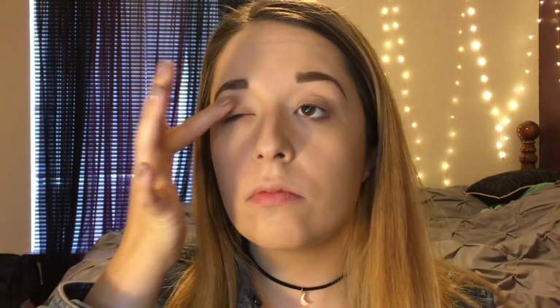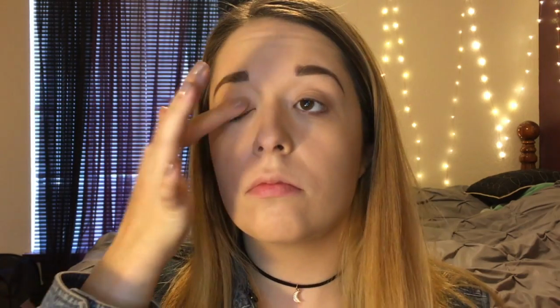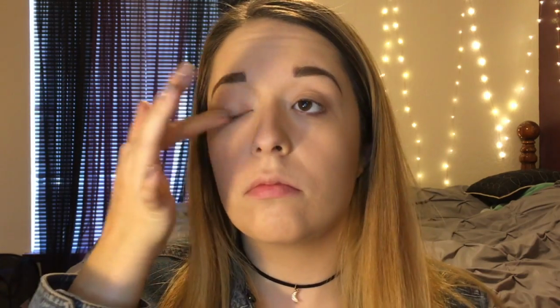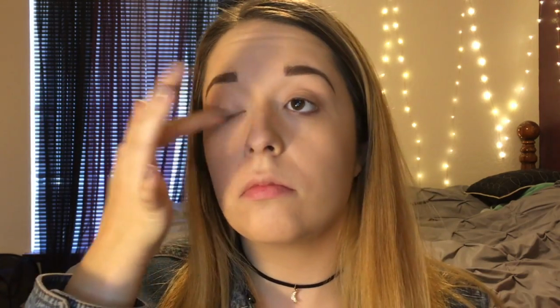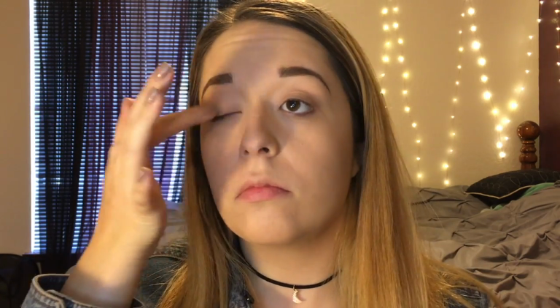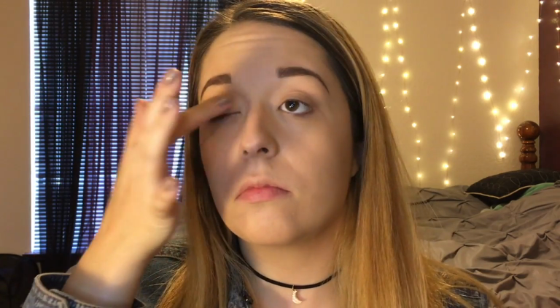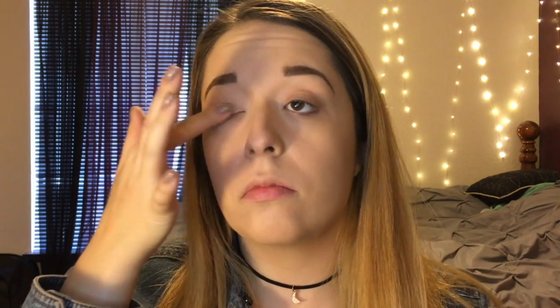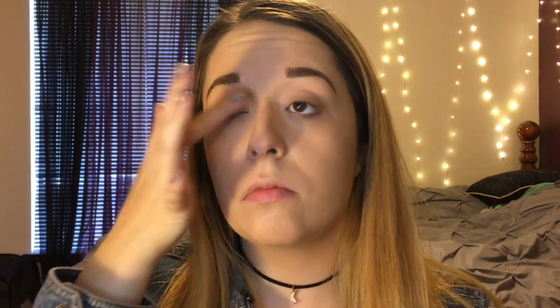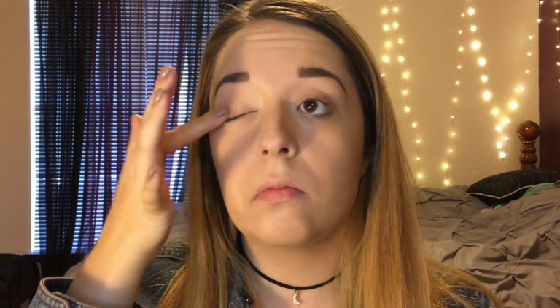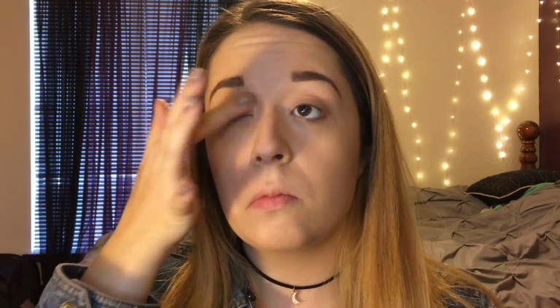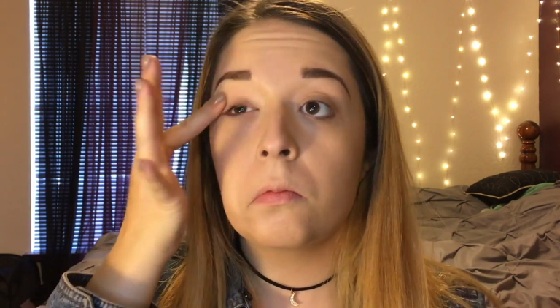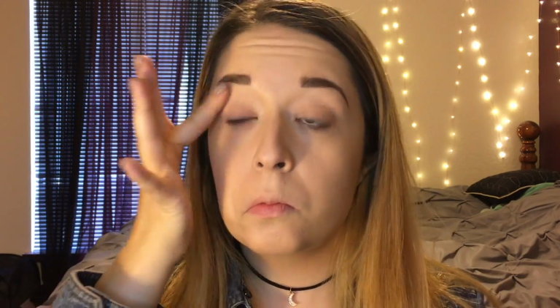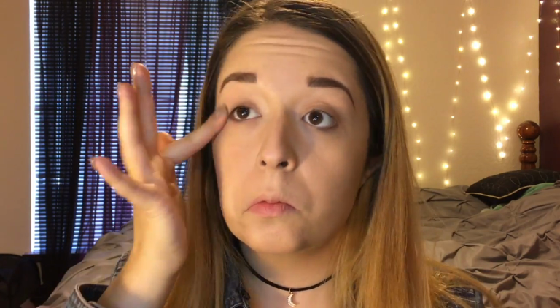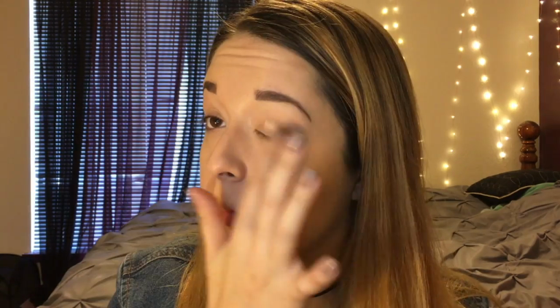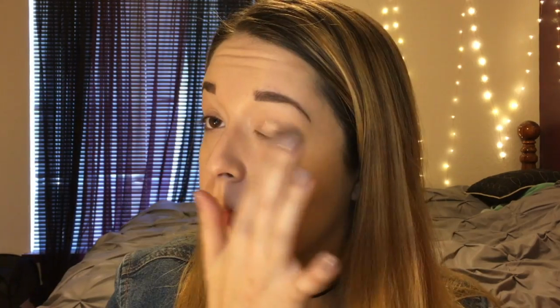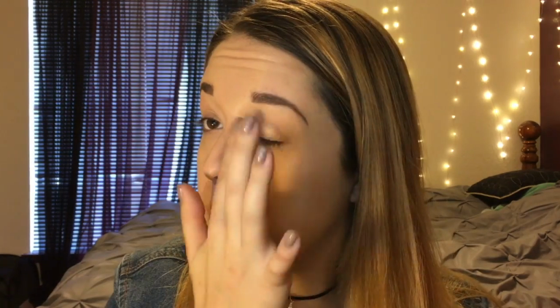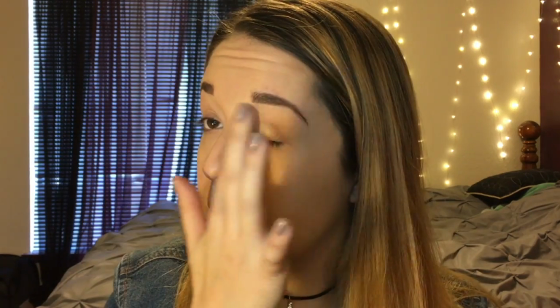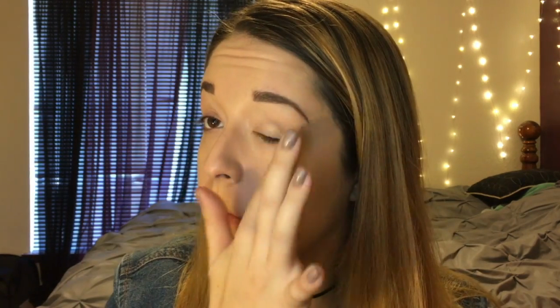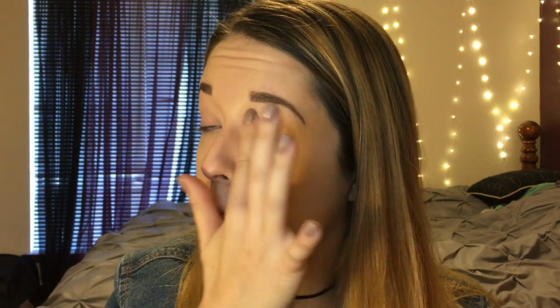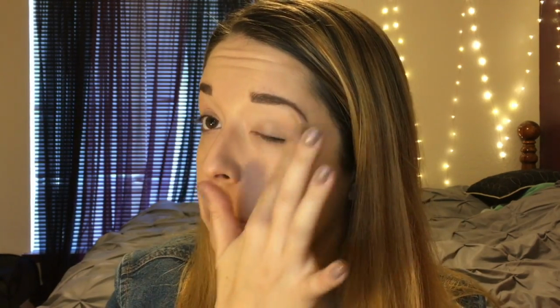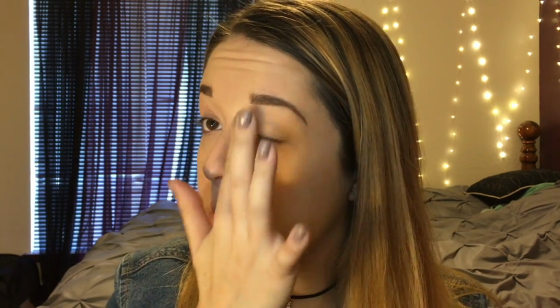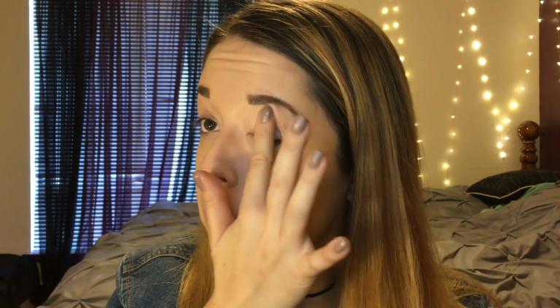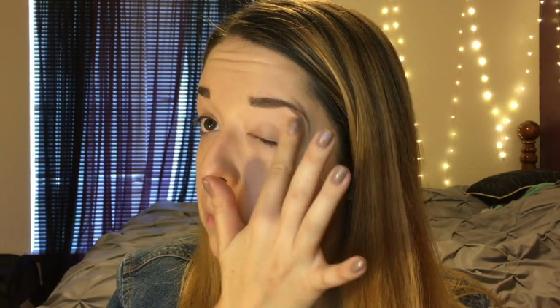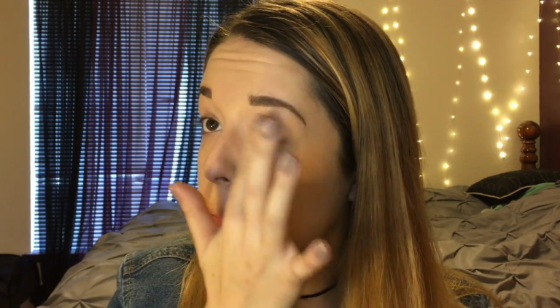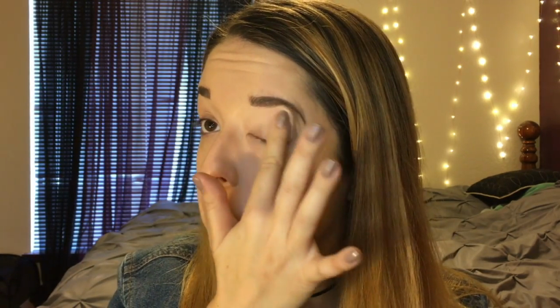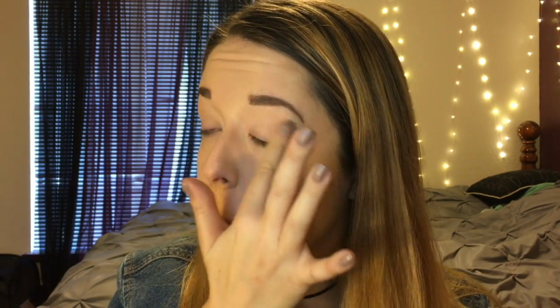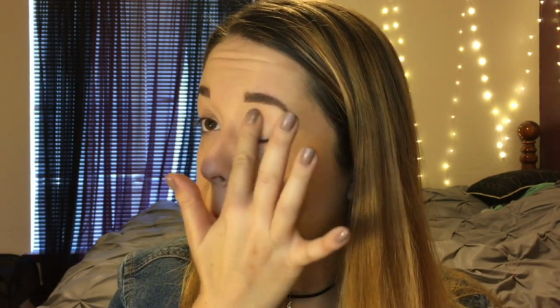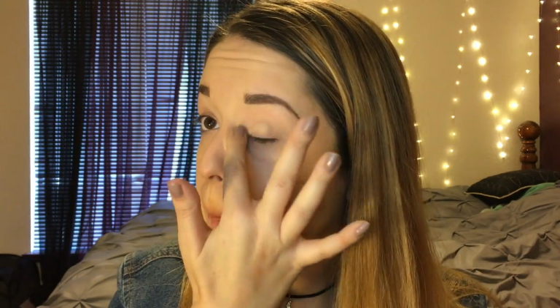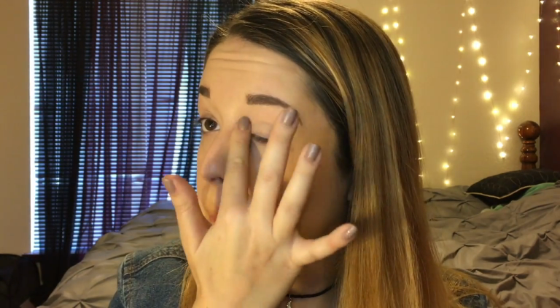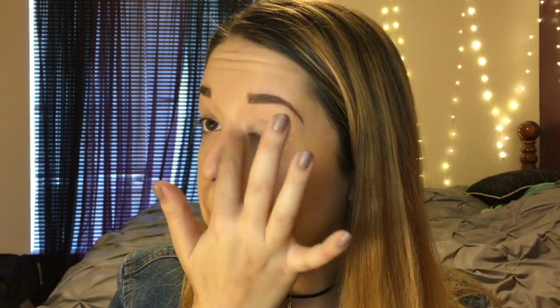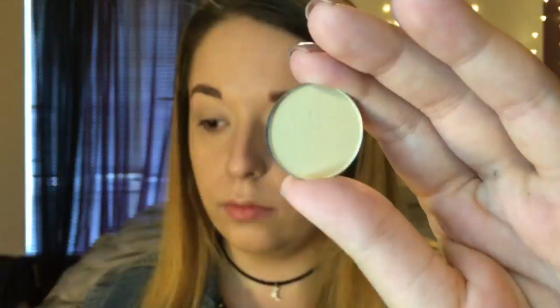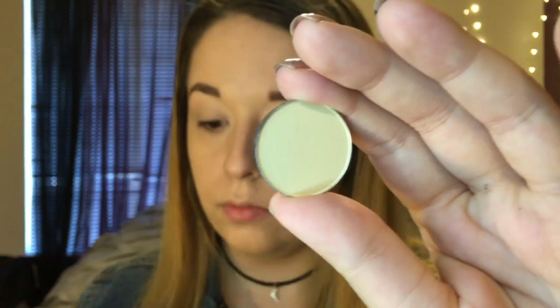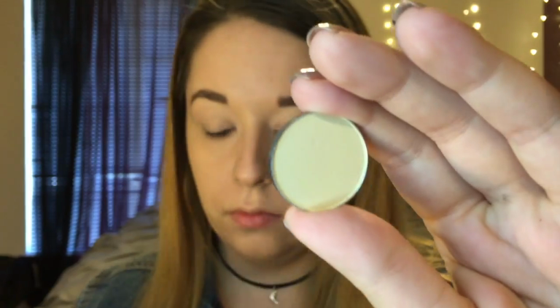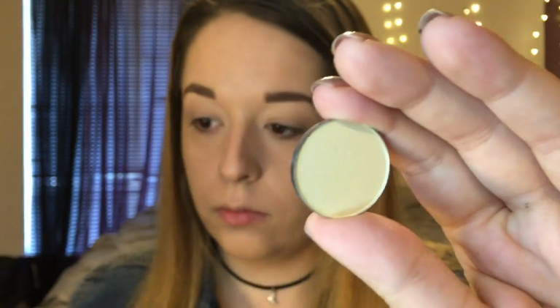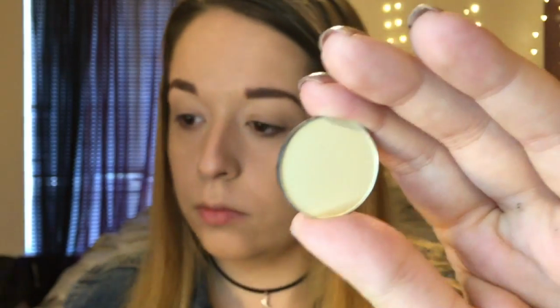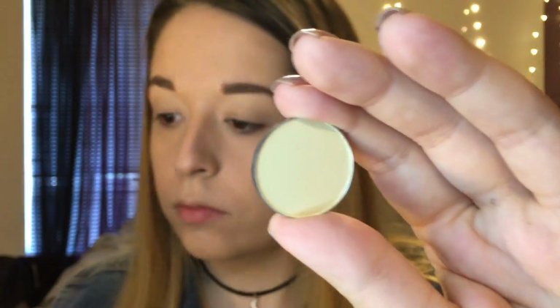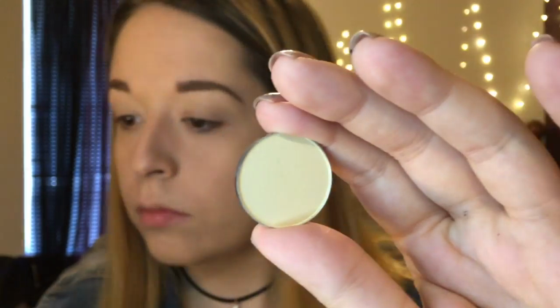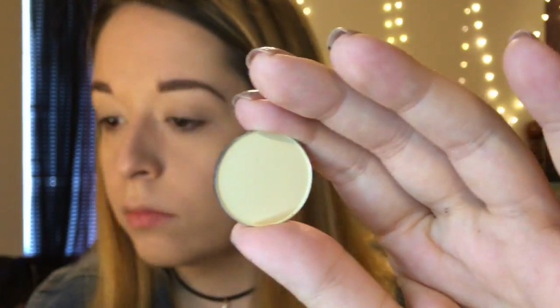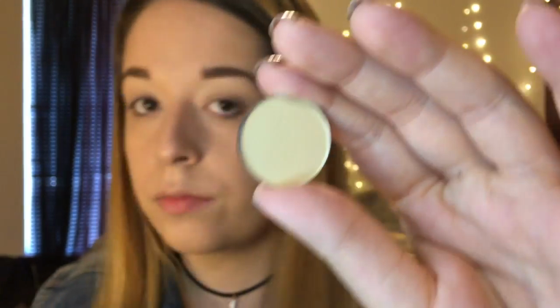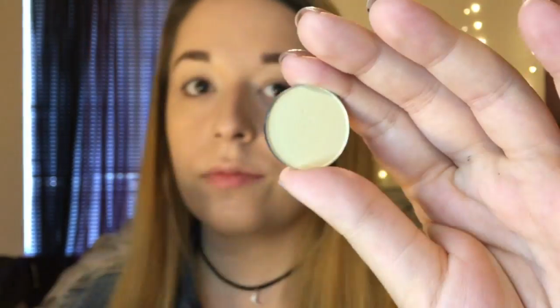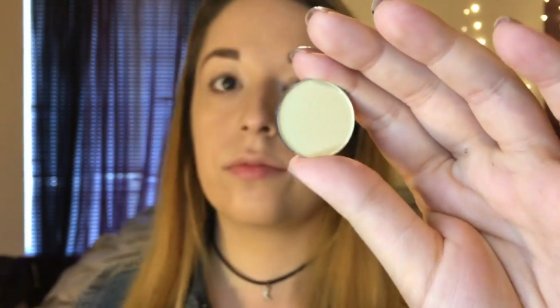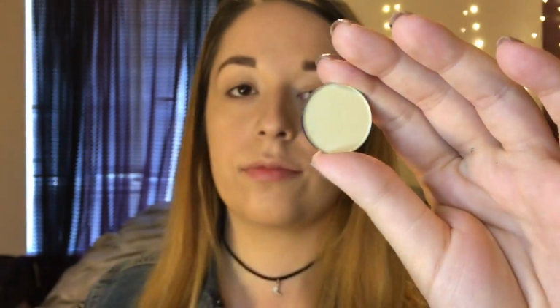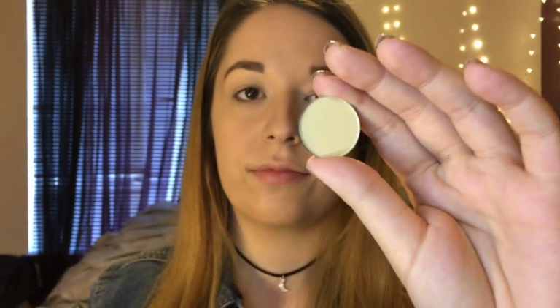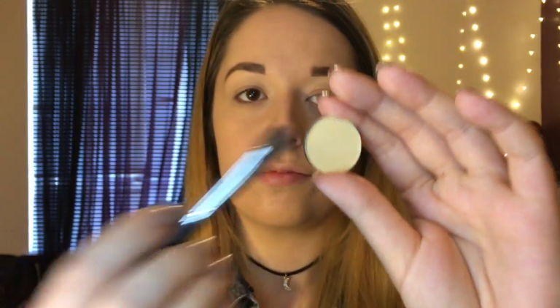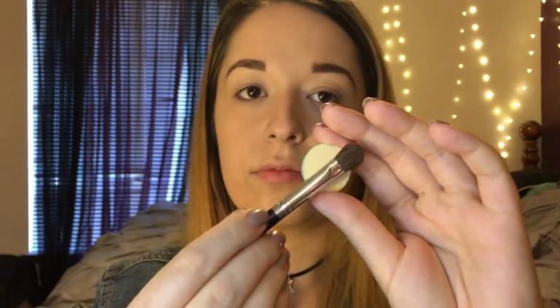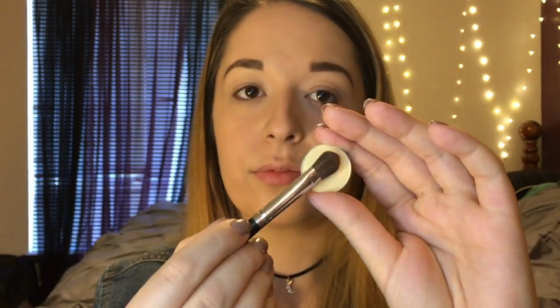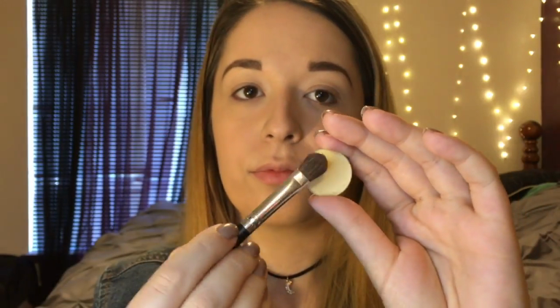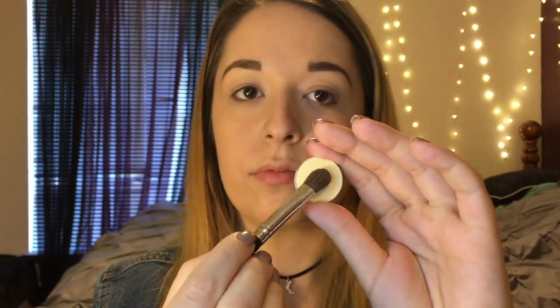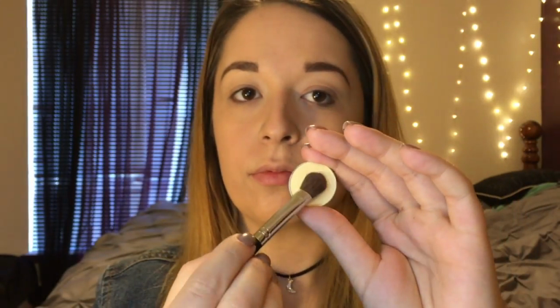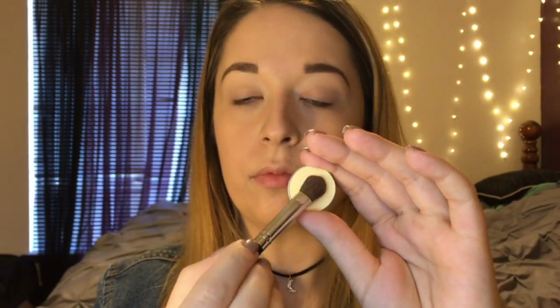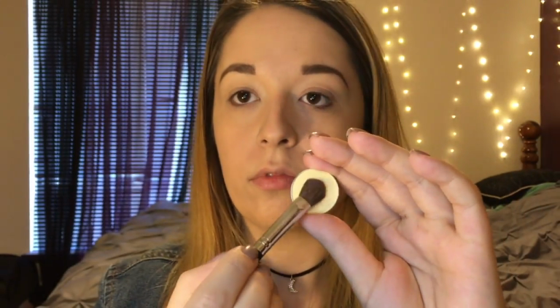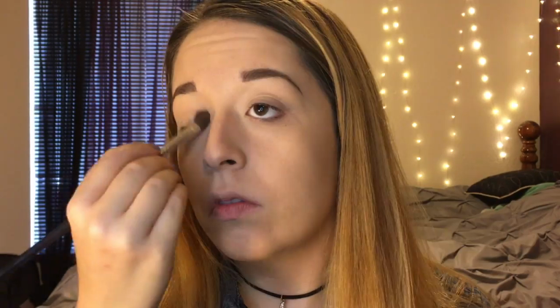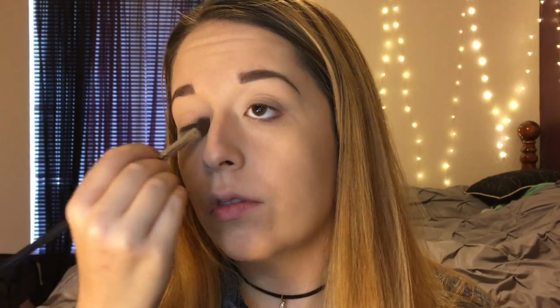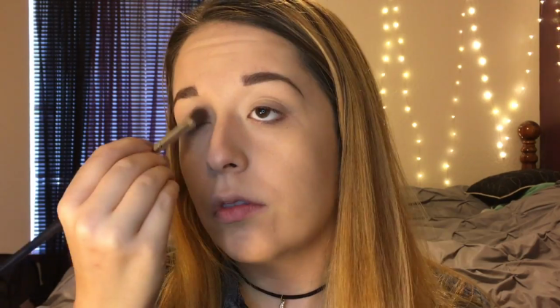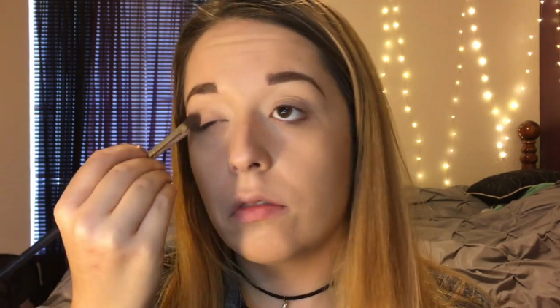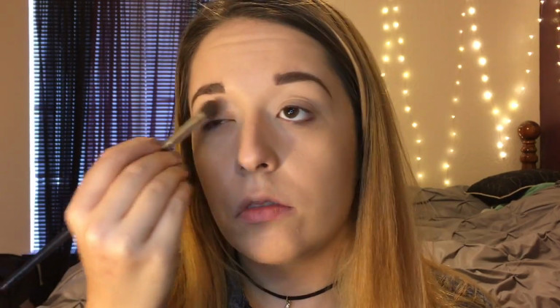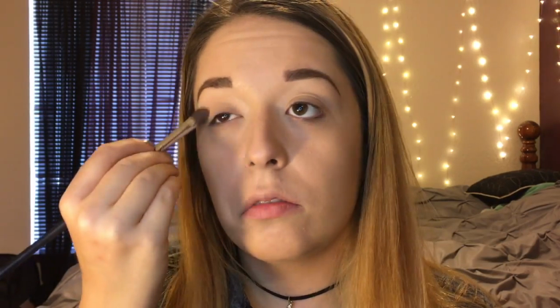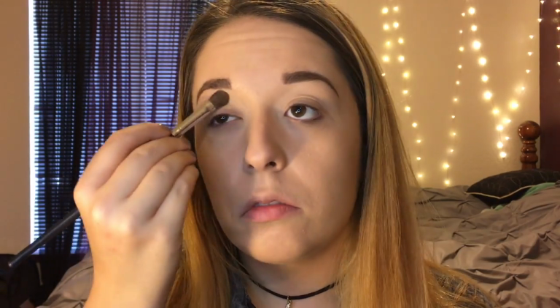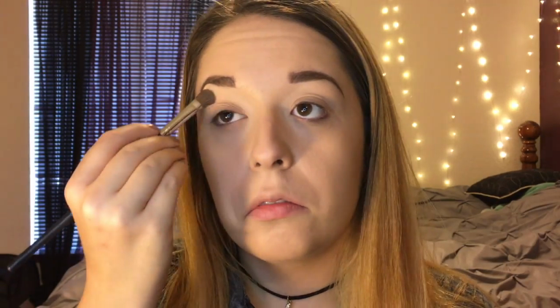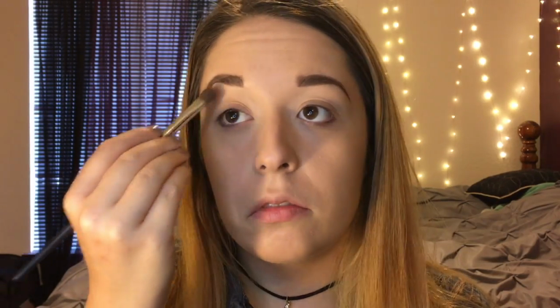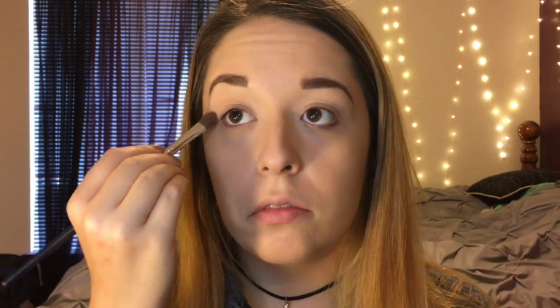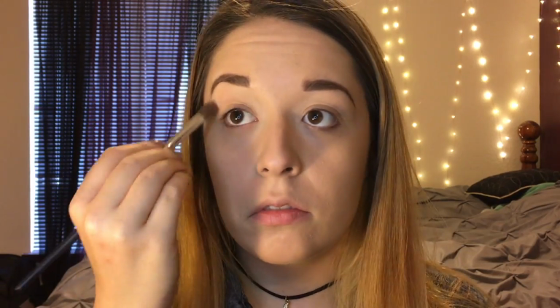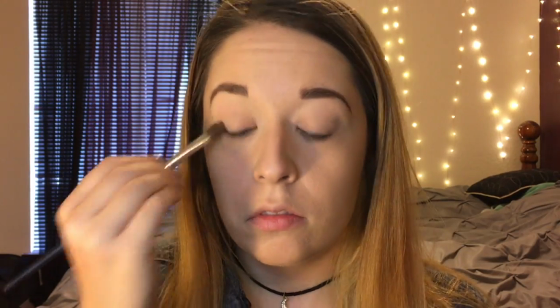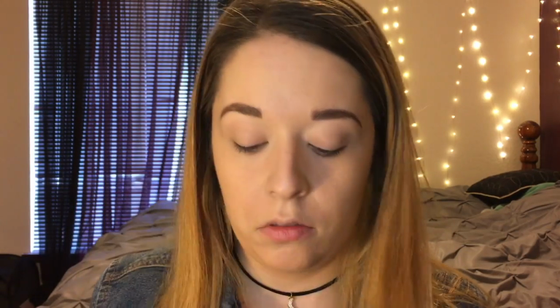After that I'm going to prime my eyelids with the Urban Decay Primer Potion and then go ahead and set my lid with the Ofra Buttercup eyeshadow.